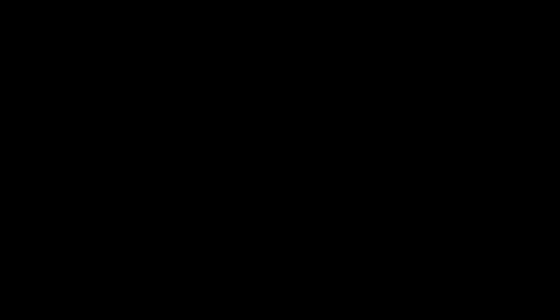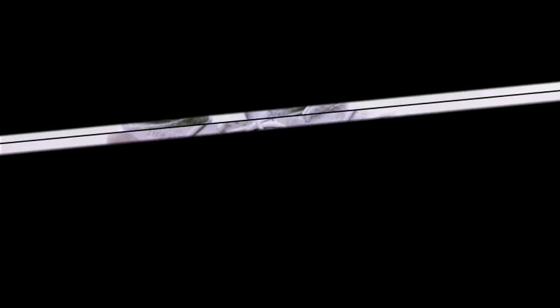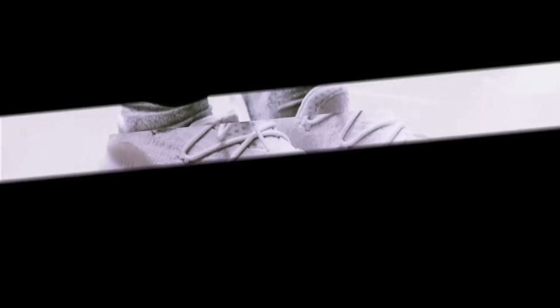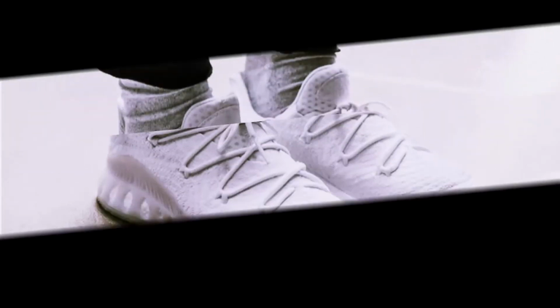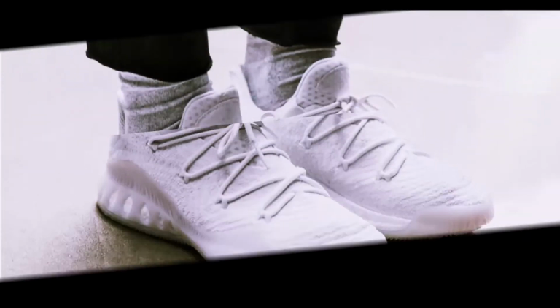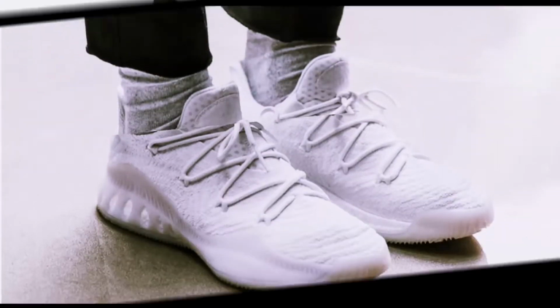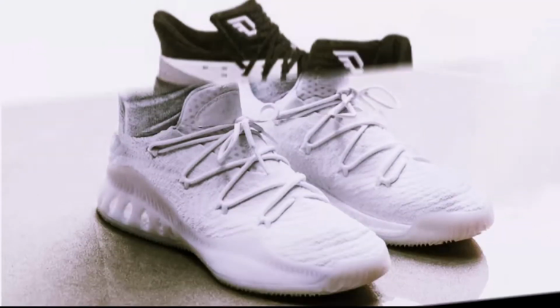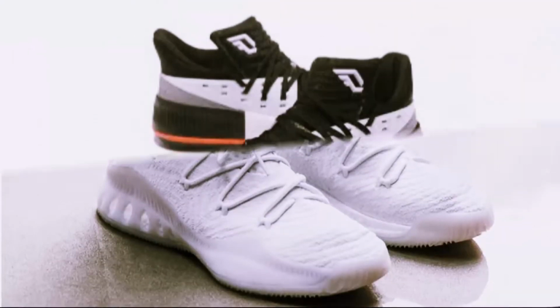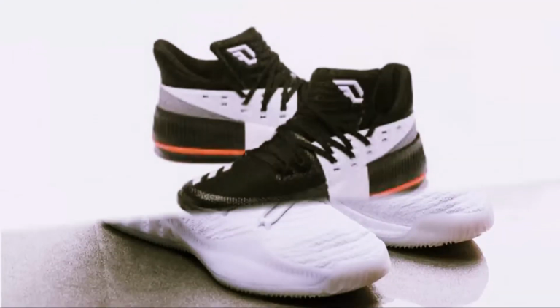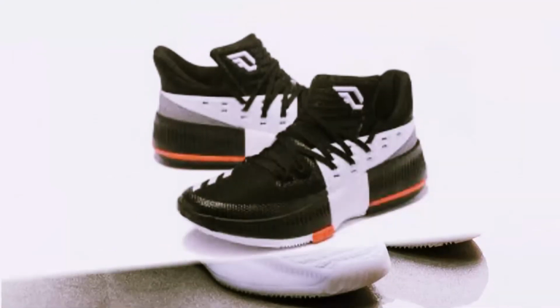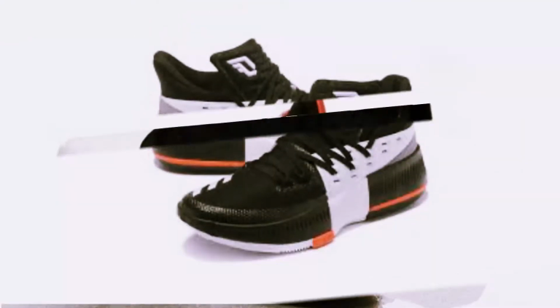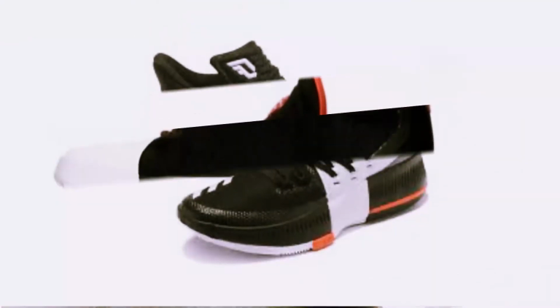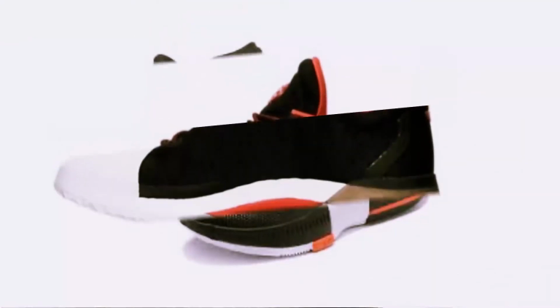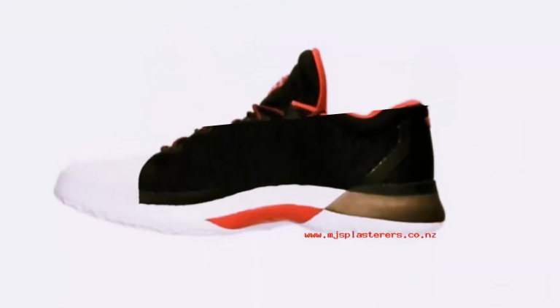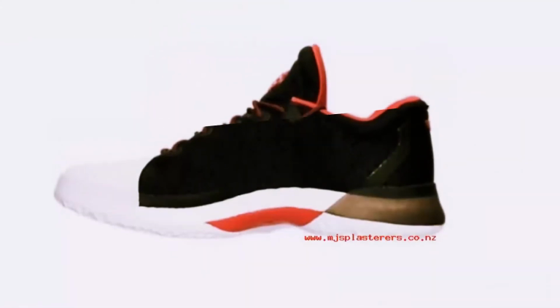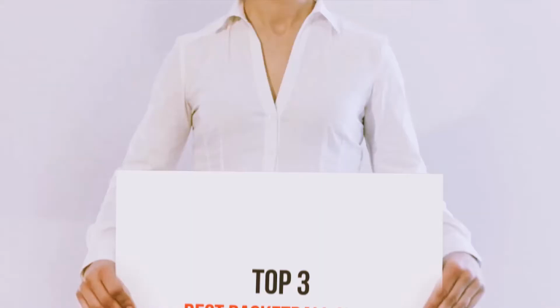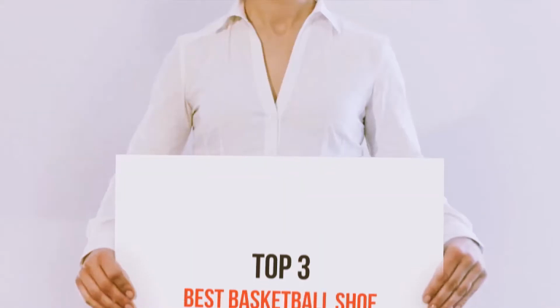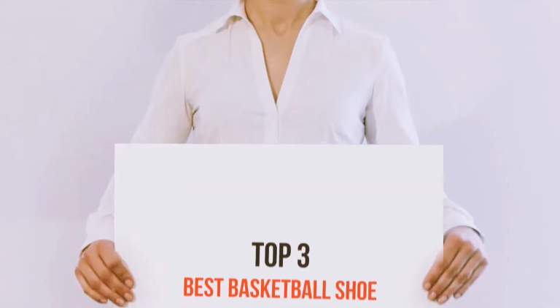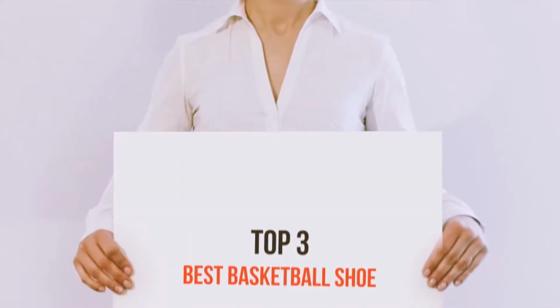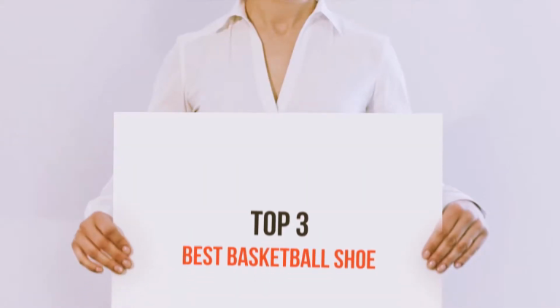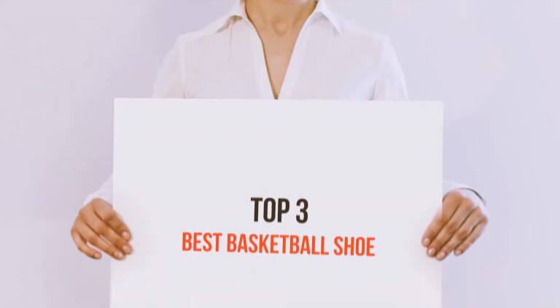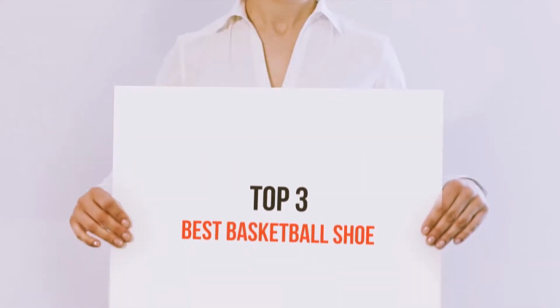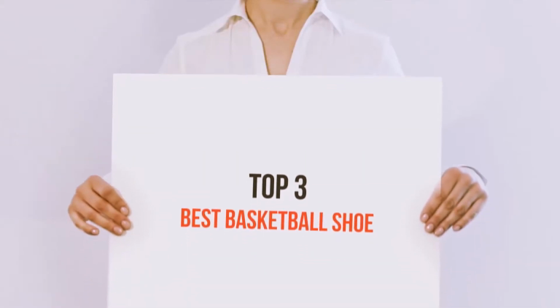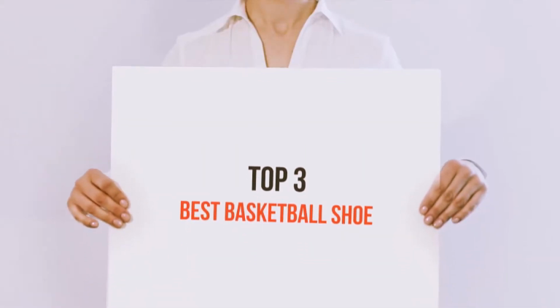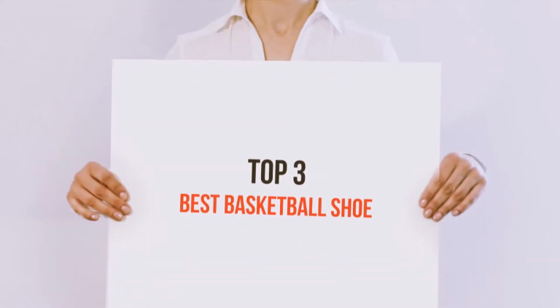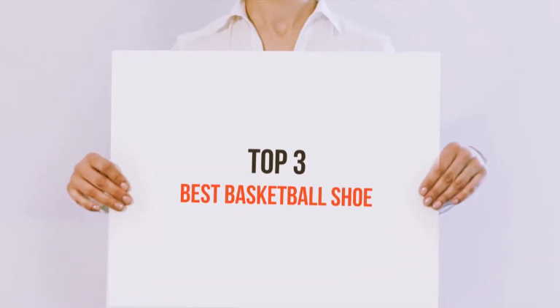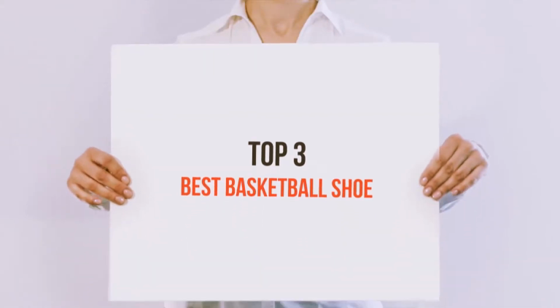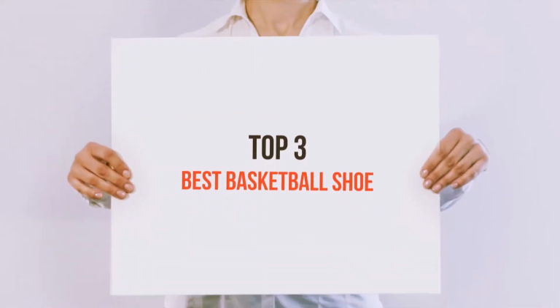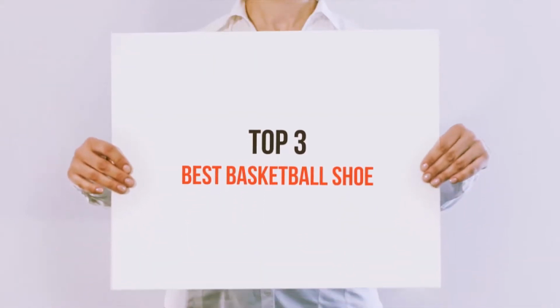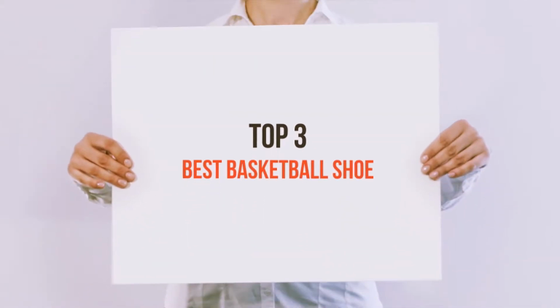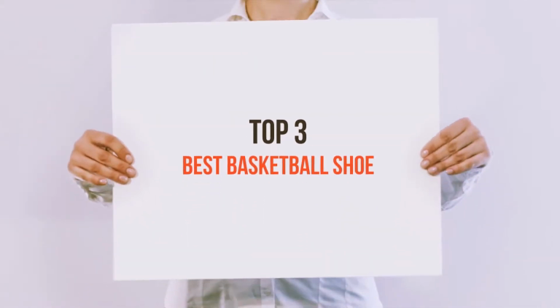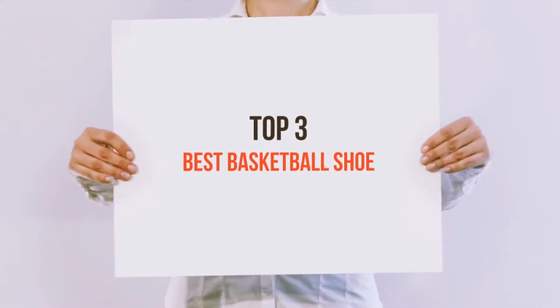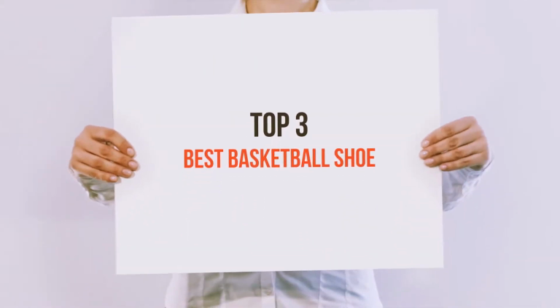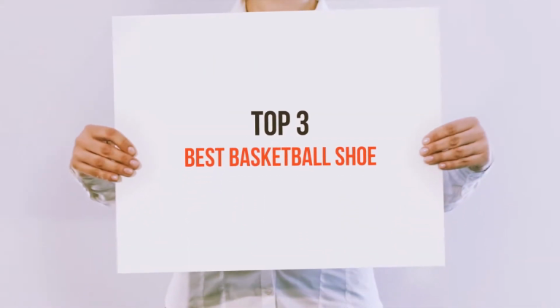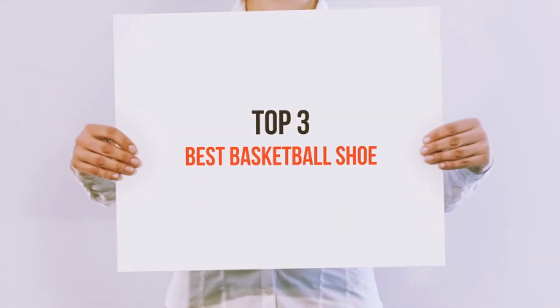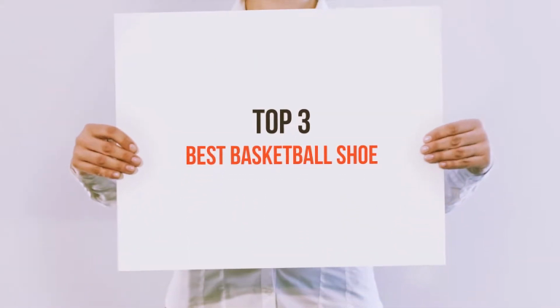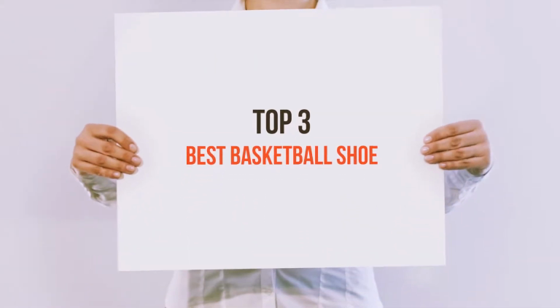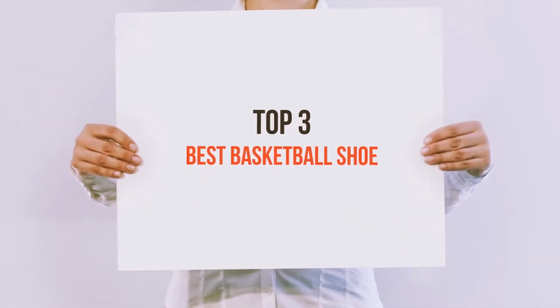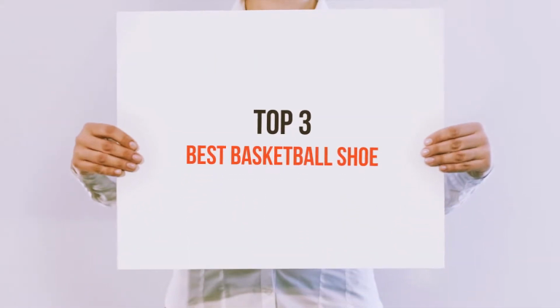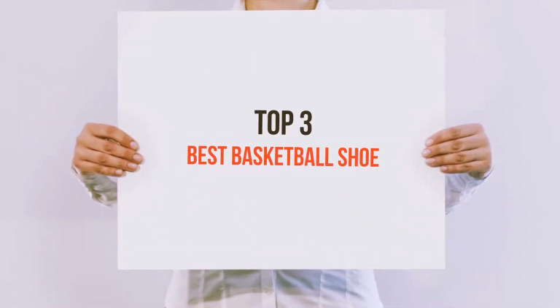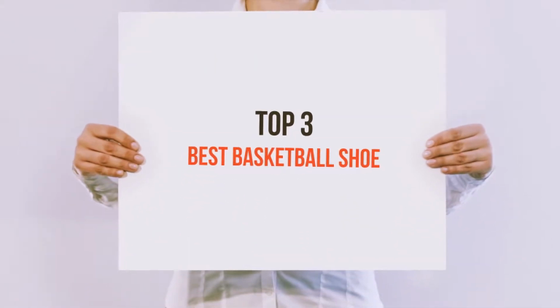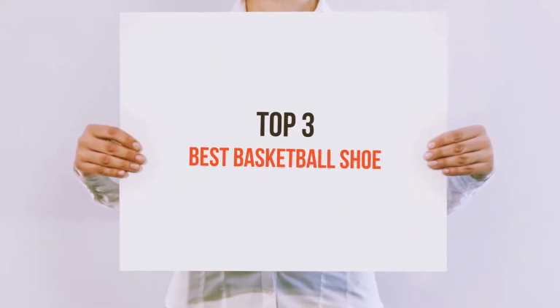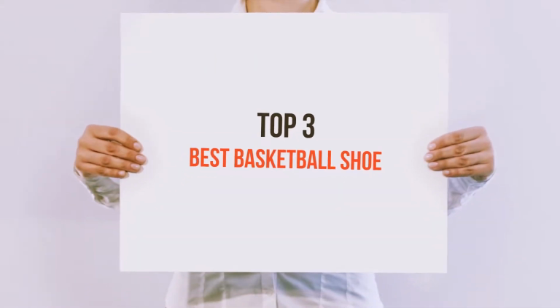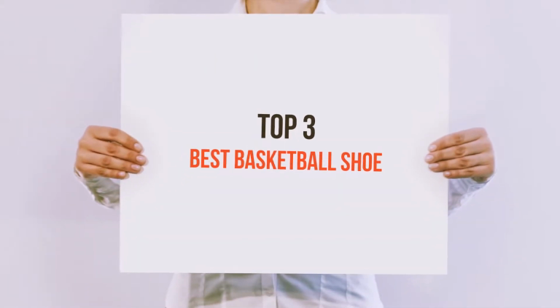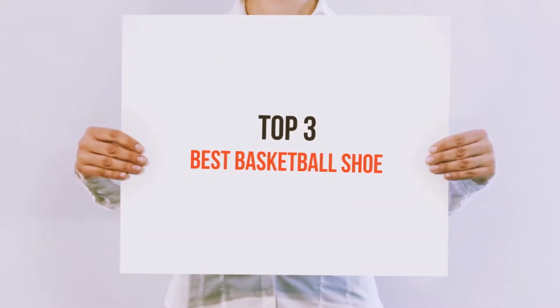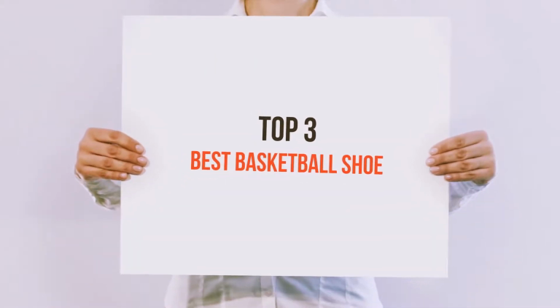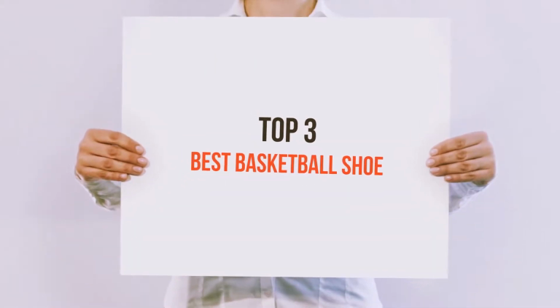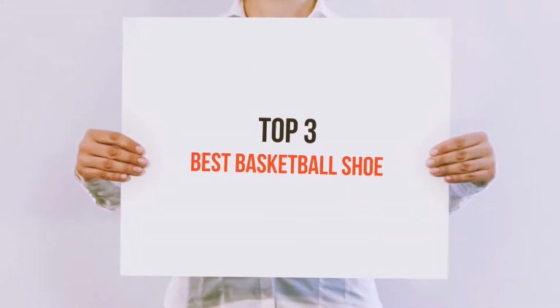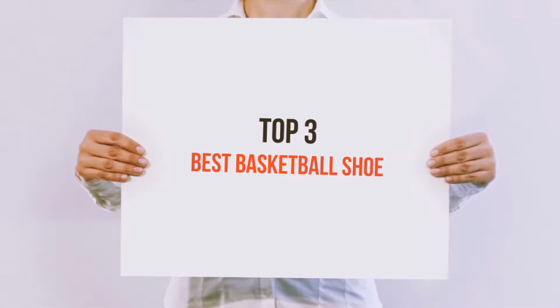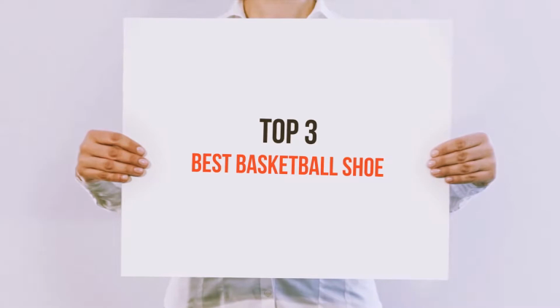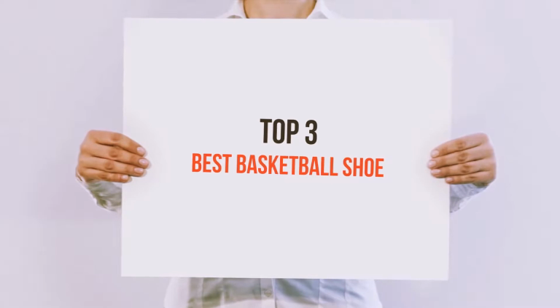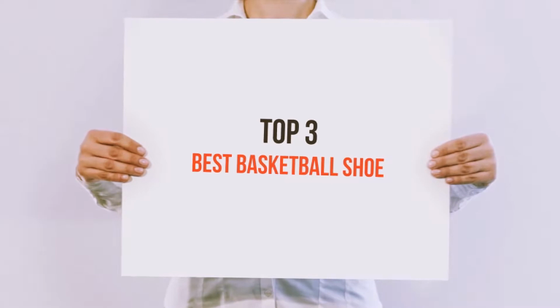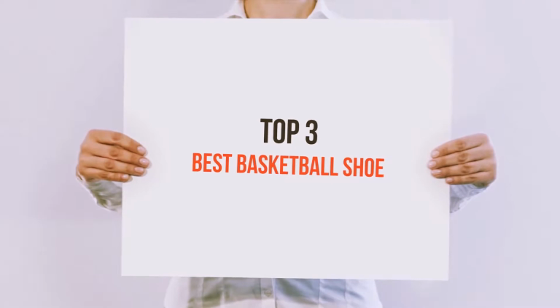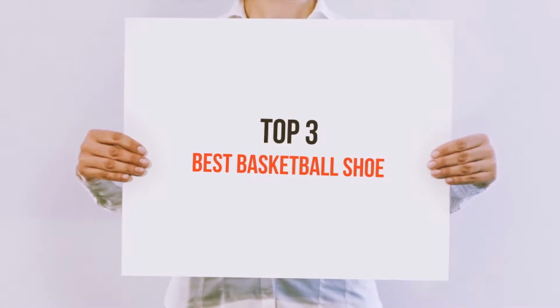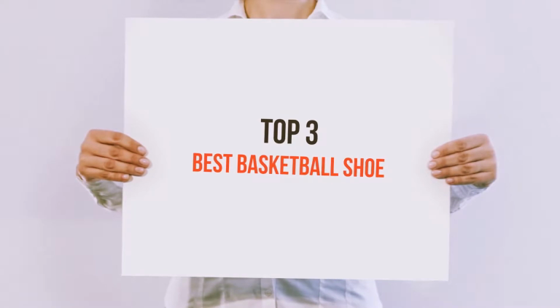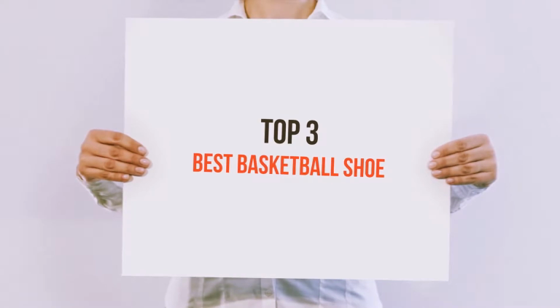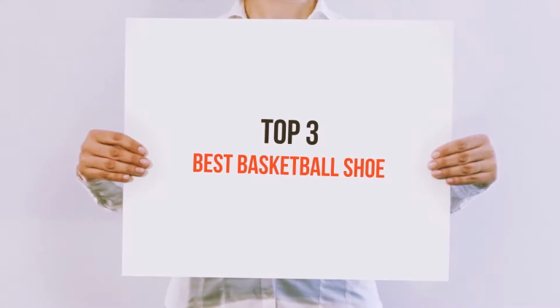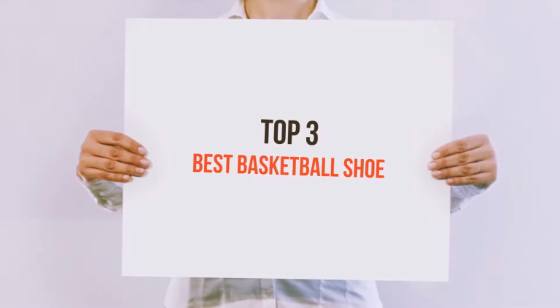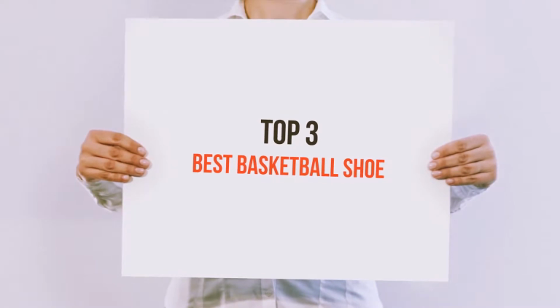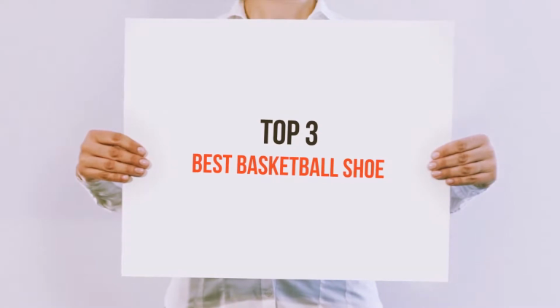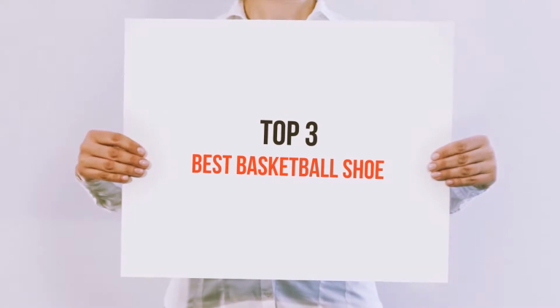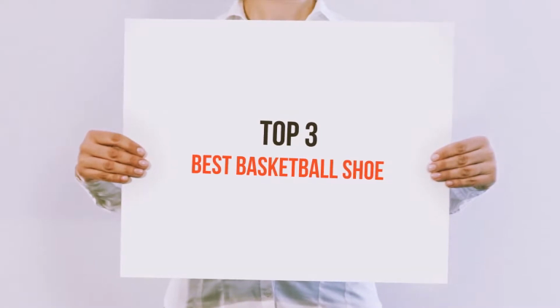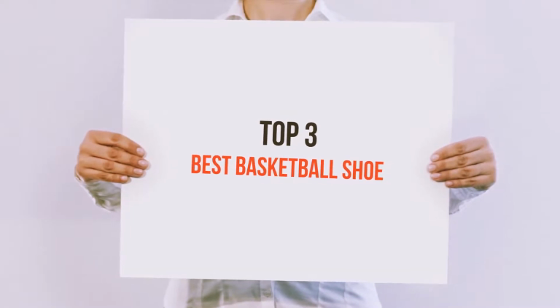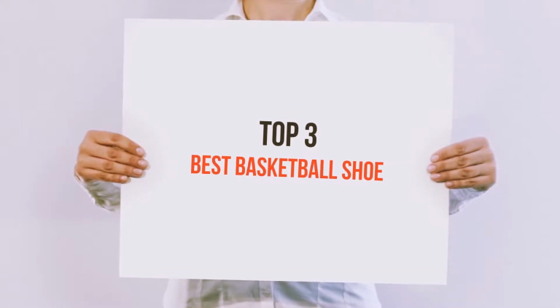Hello guys, welcome back to my channel. Today I'm gonna talk about the top 3 best basketball shoes.